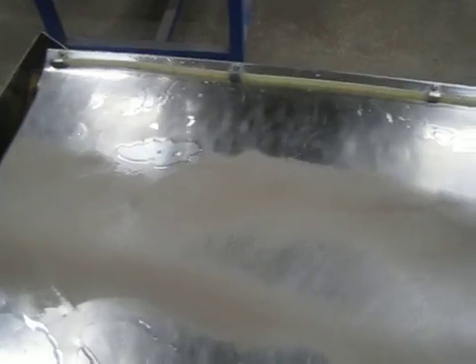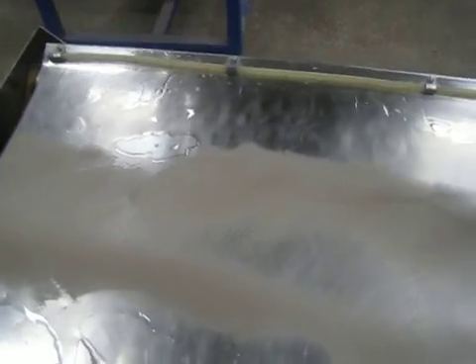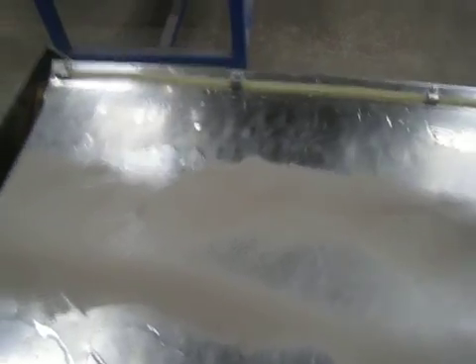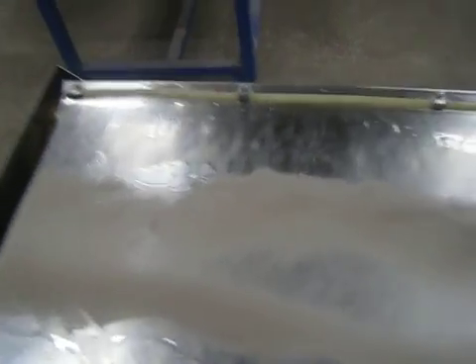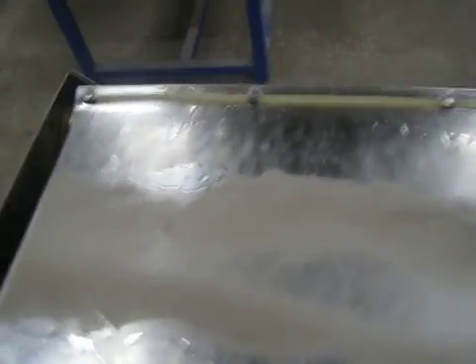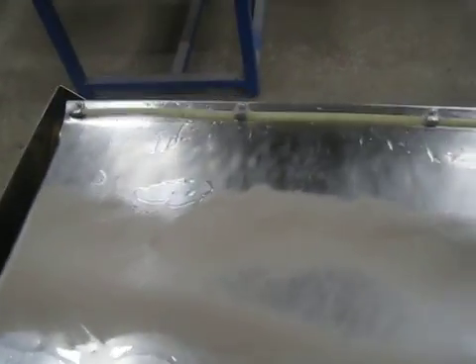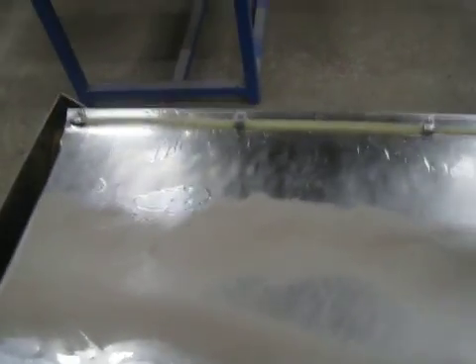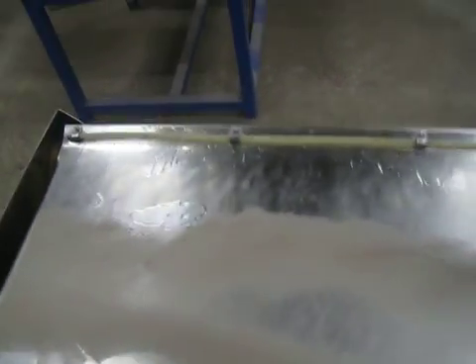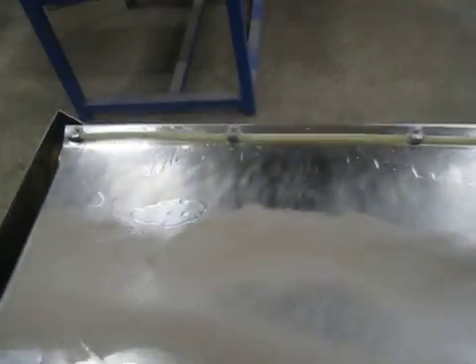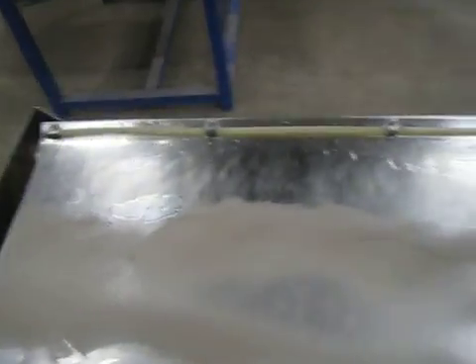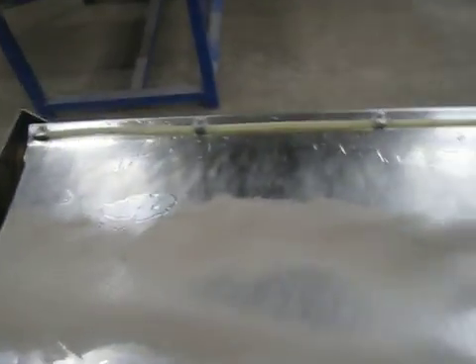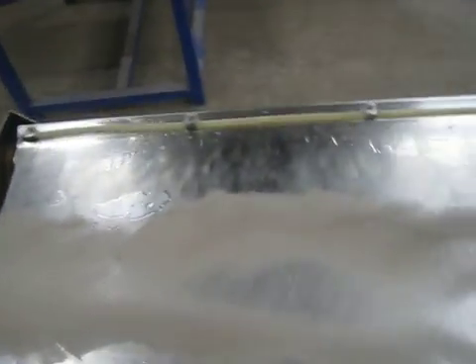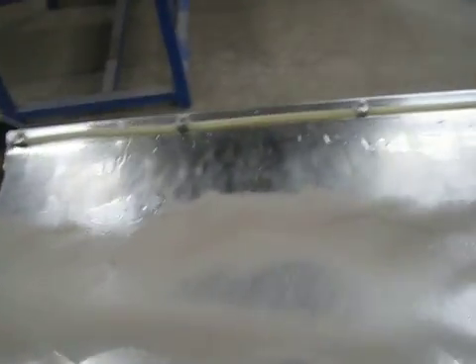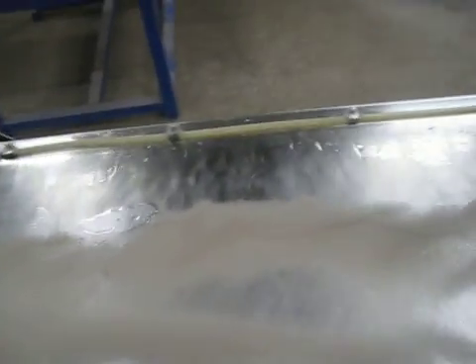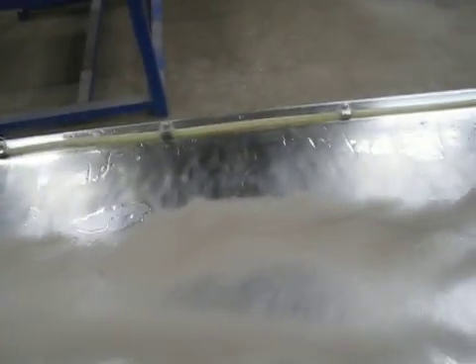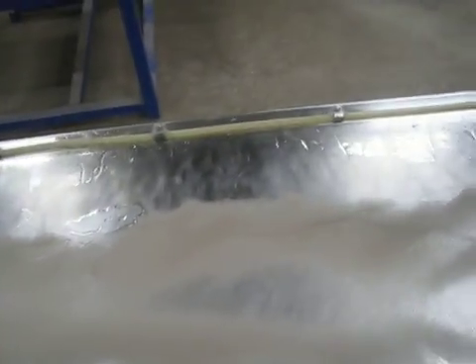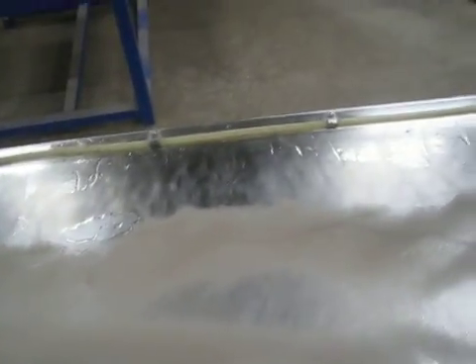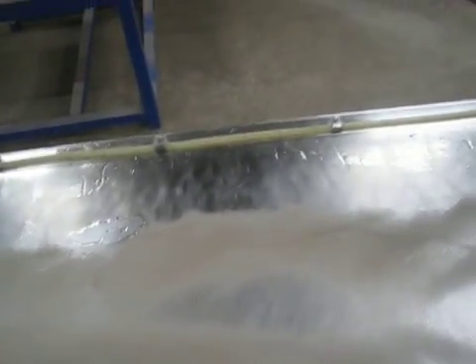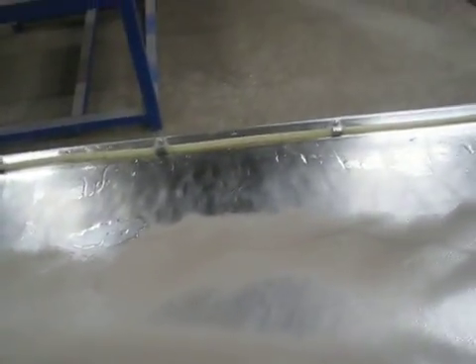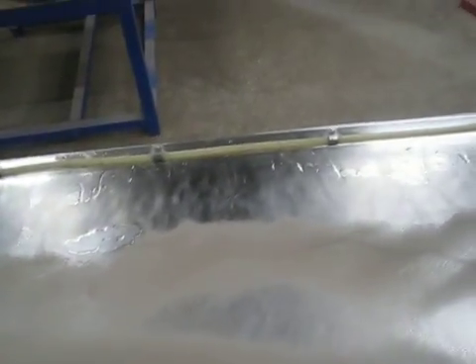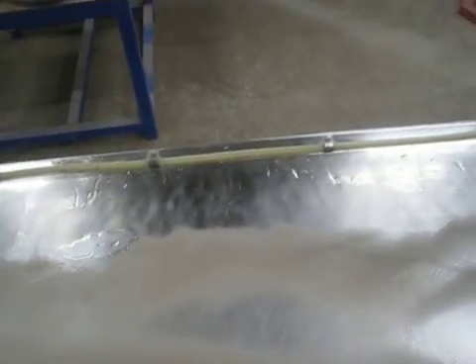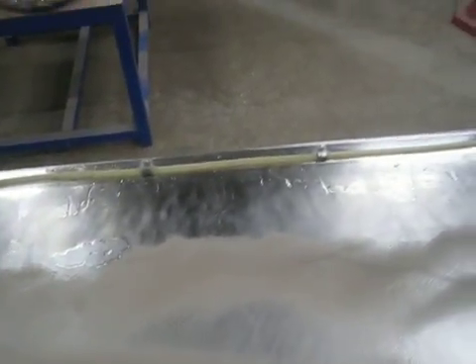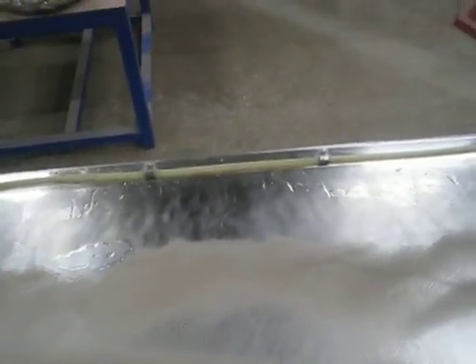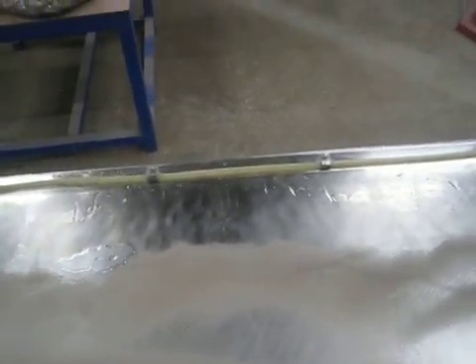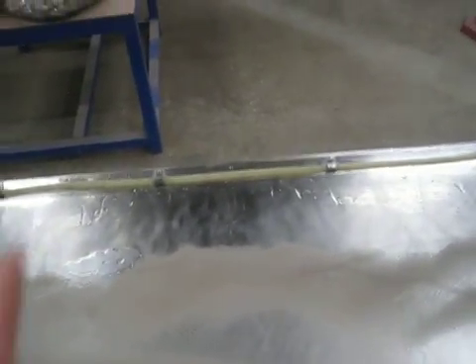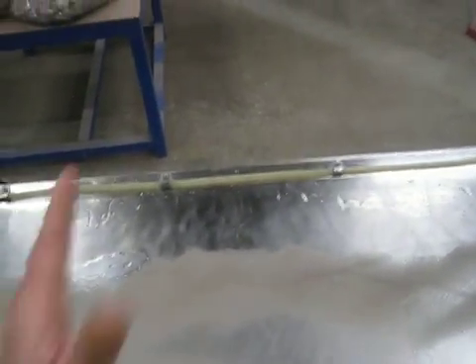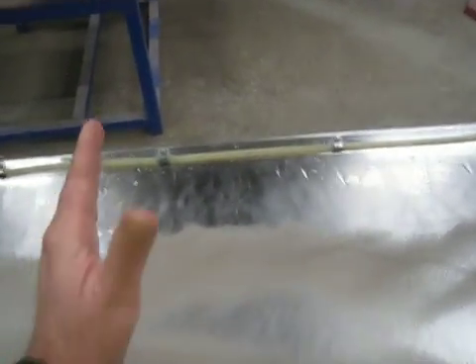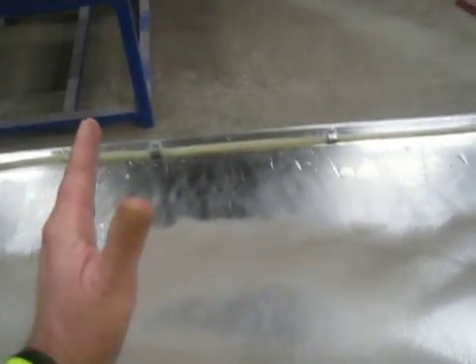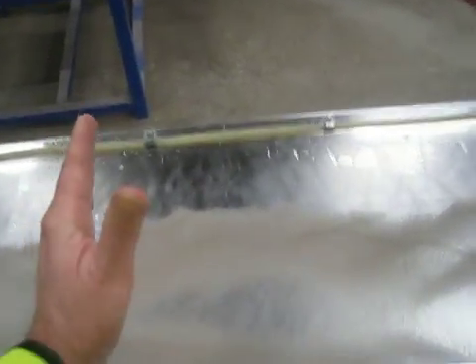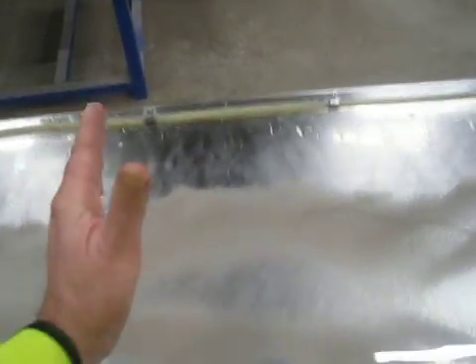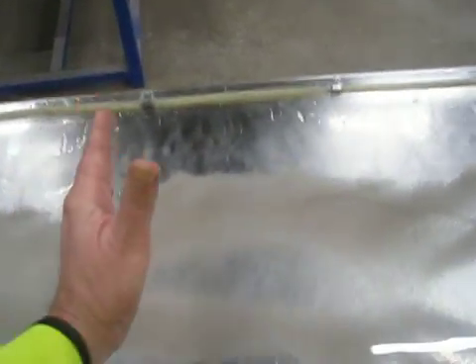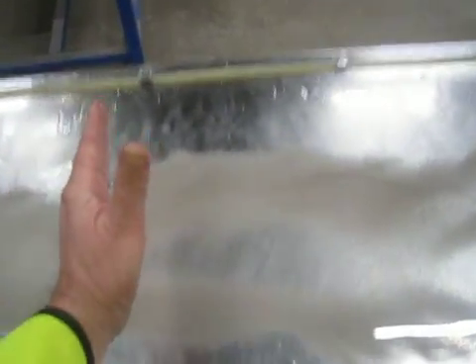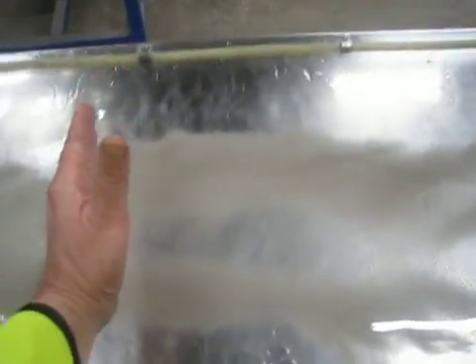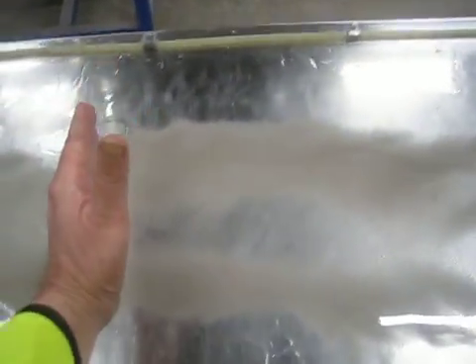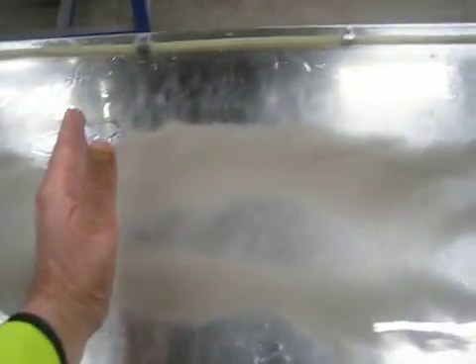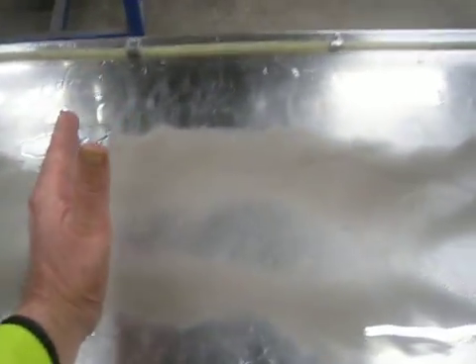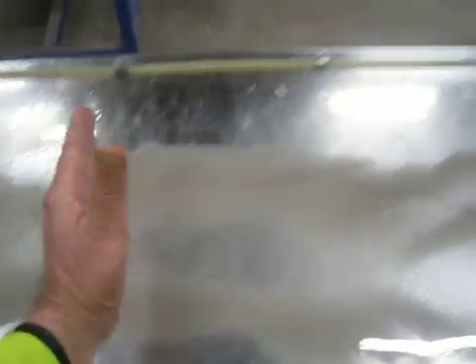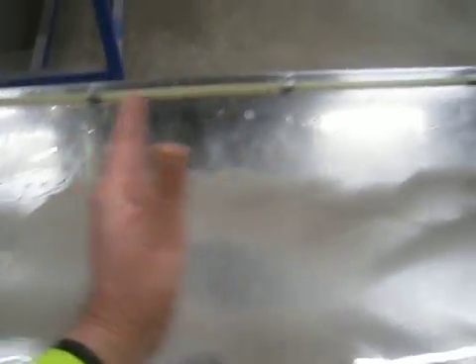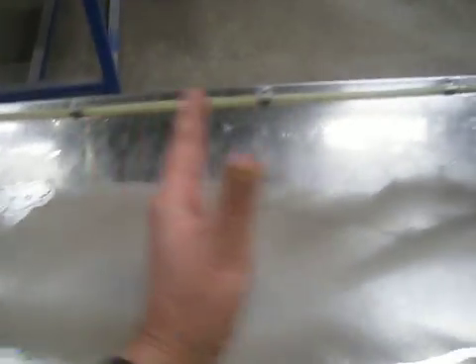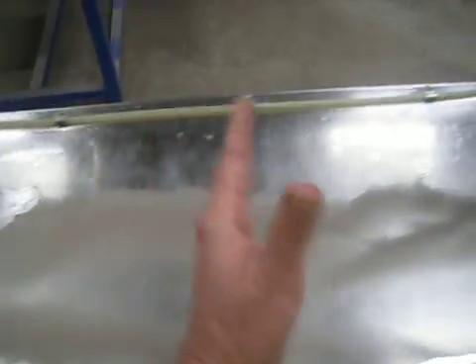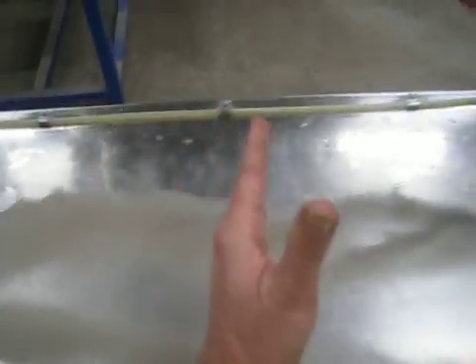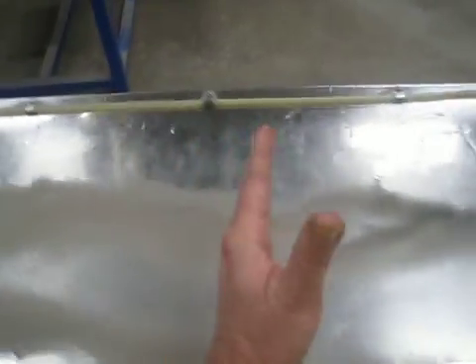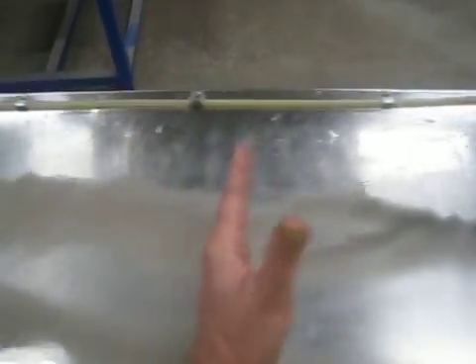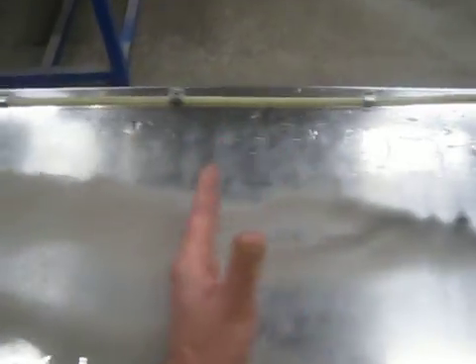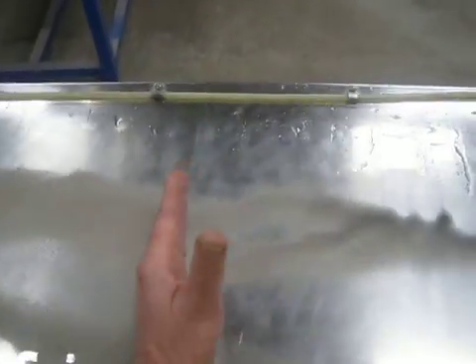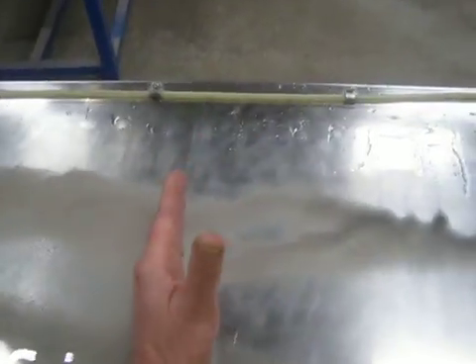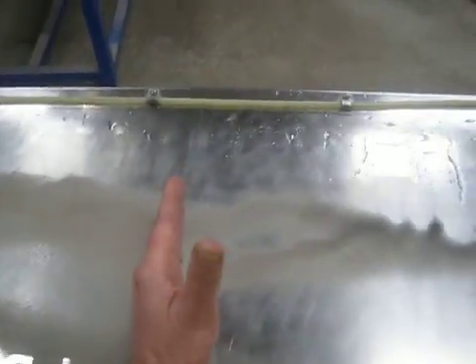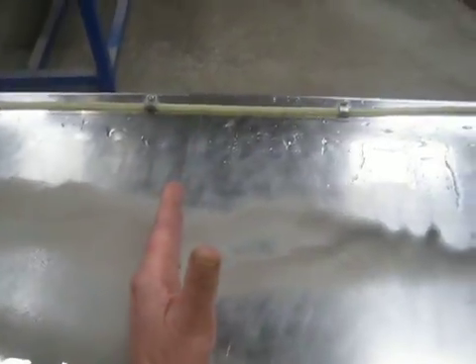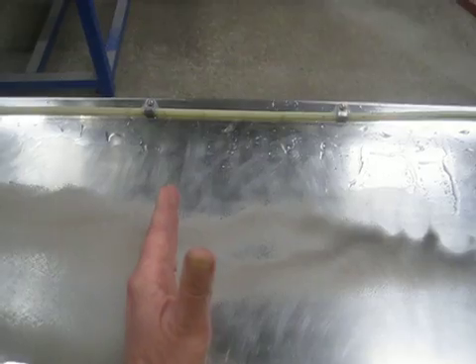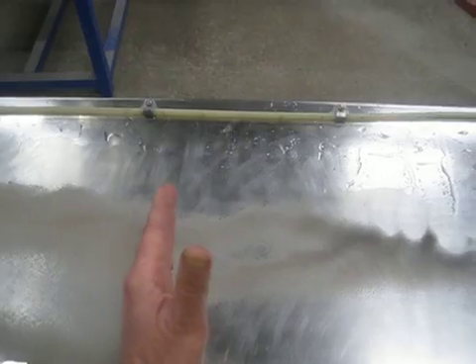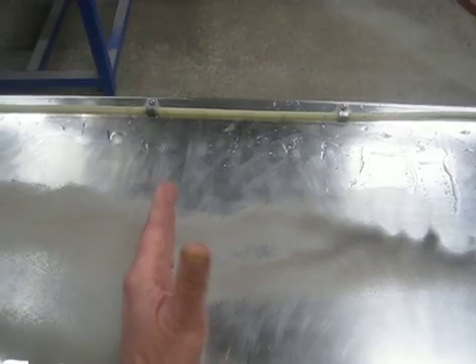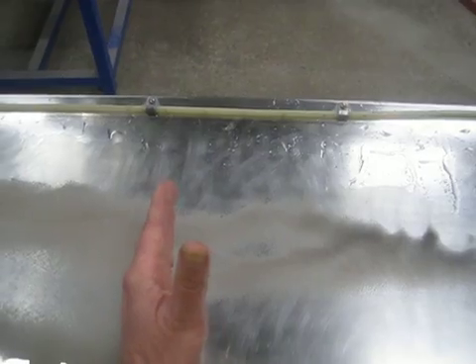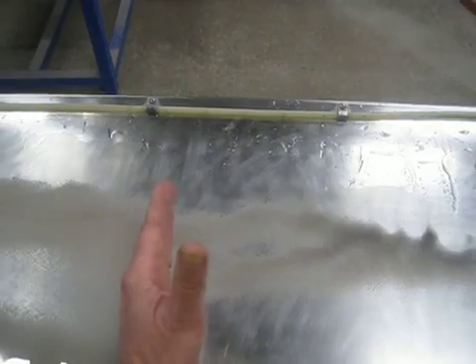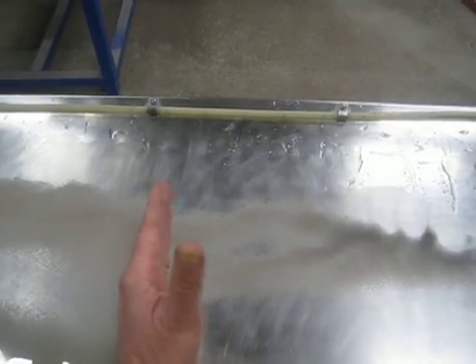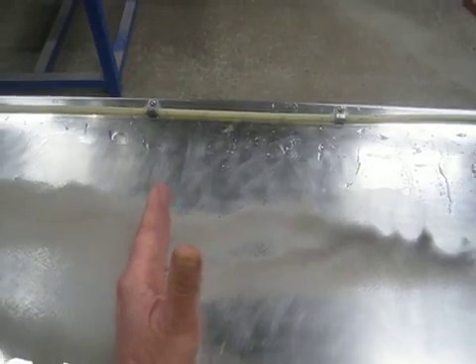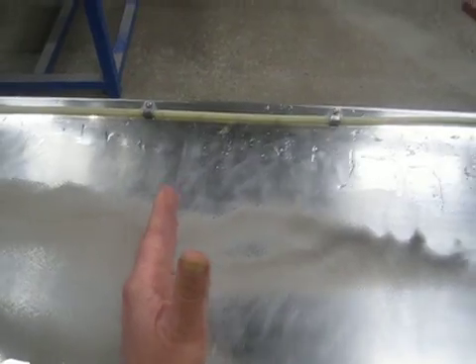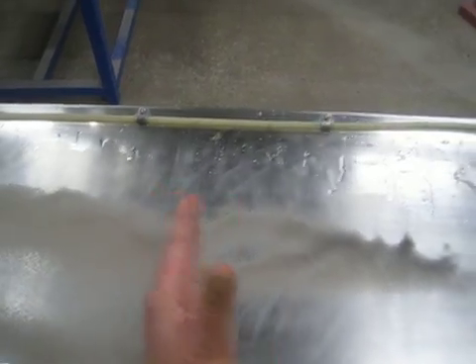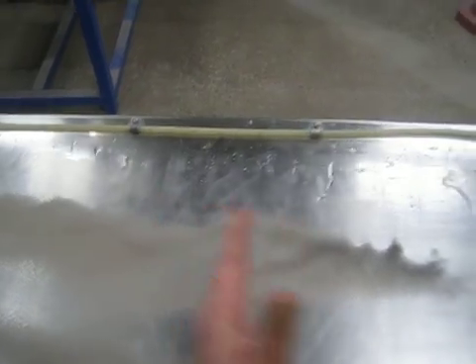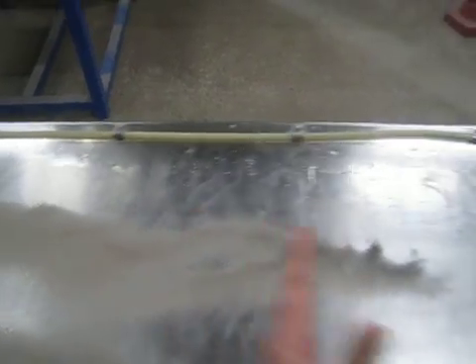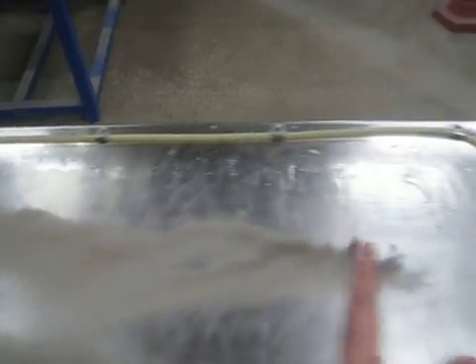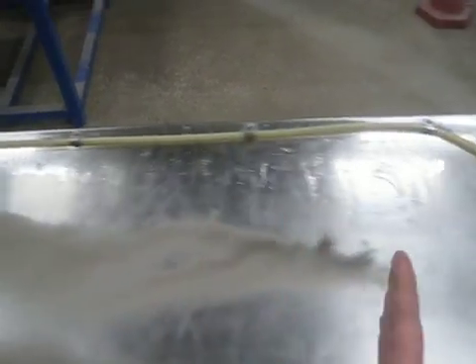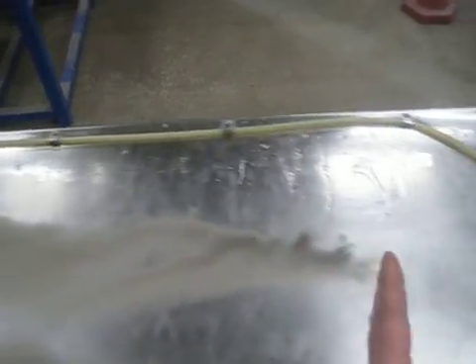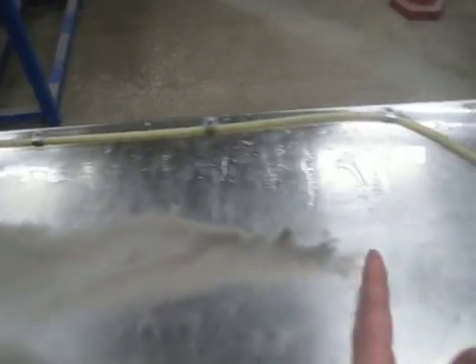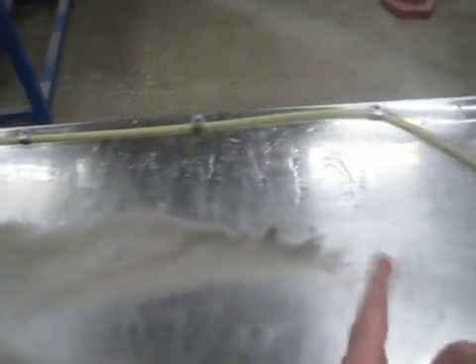We can now section the sample and make our cuts.